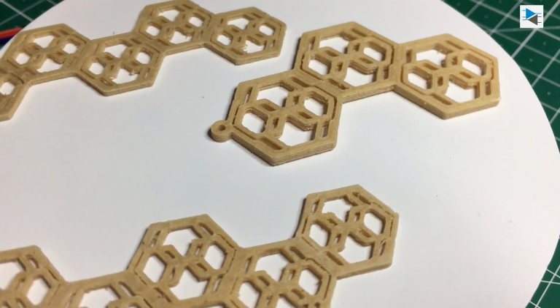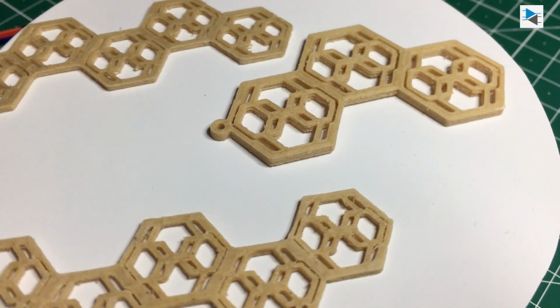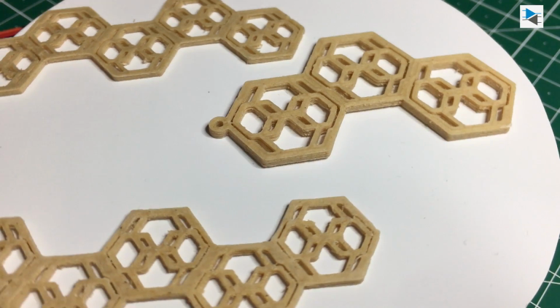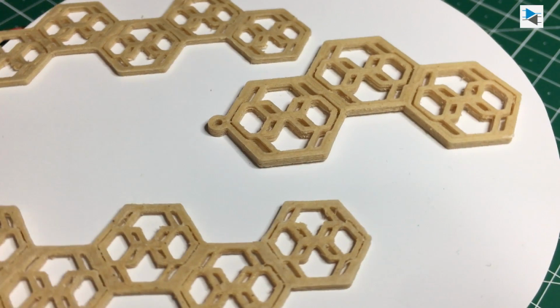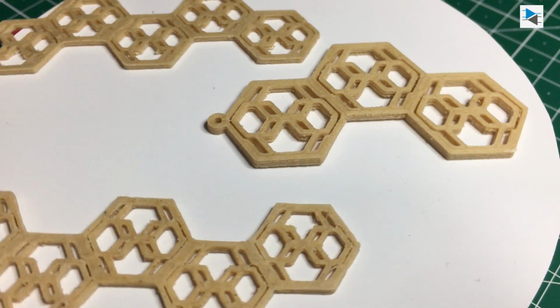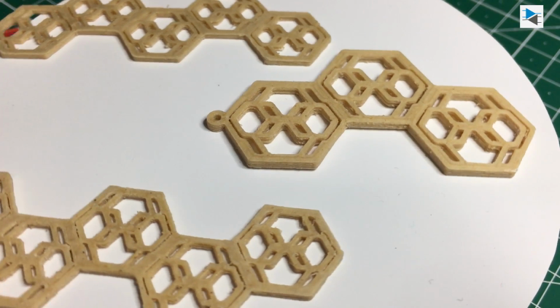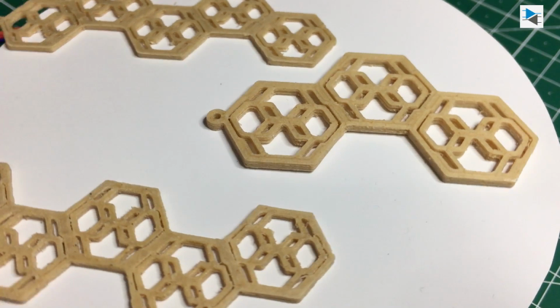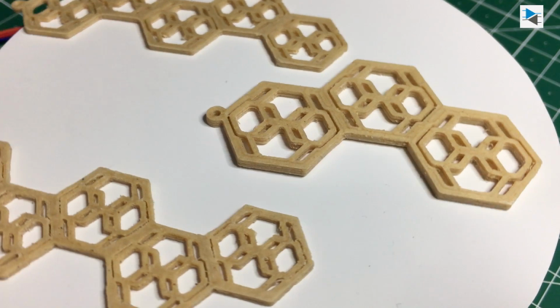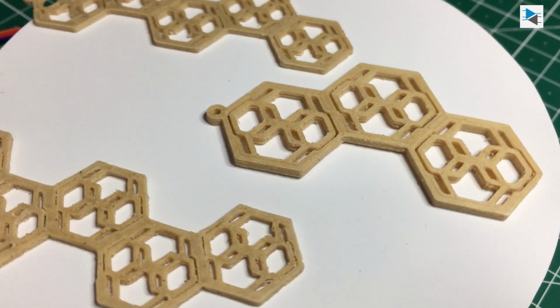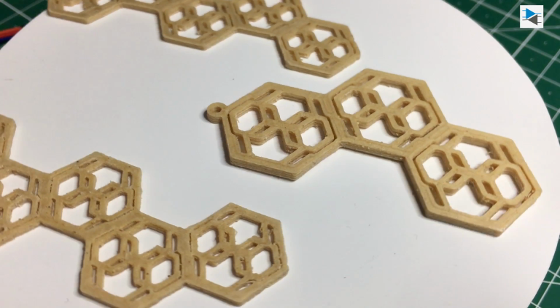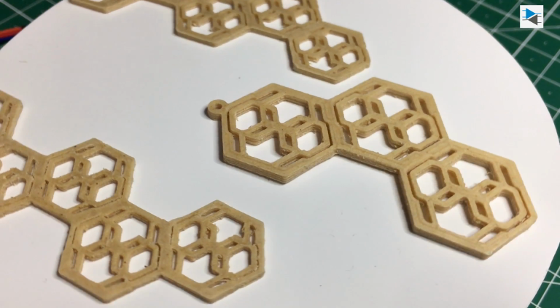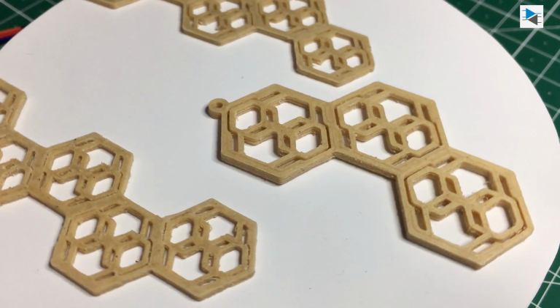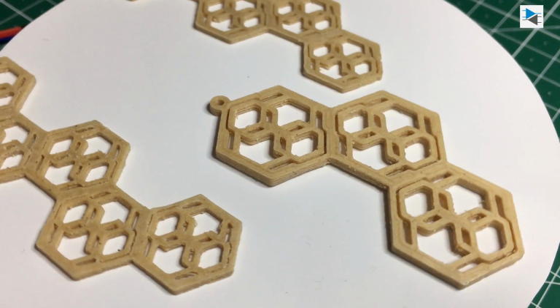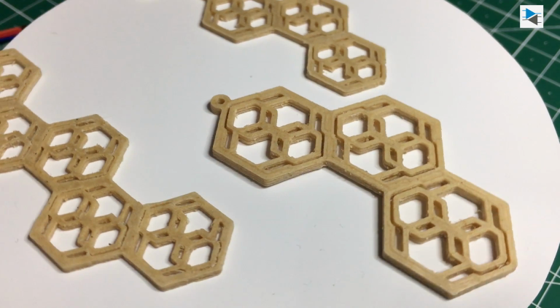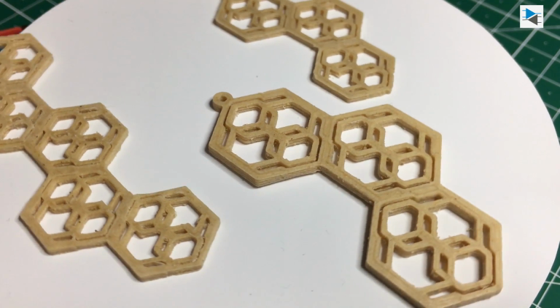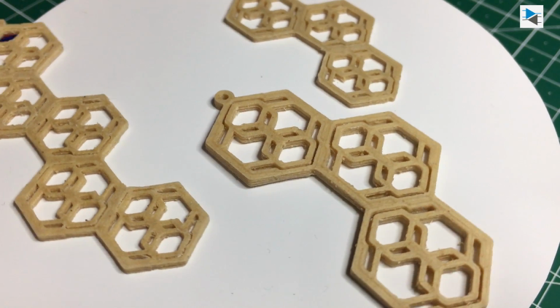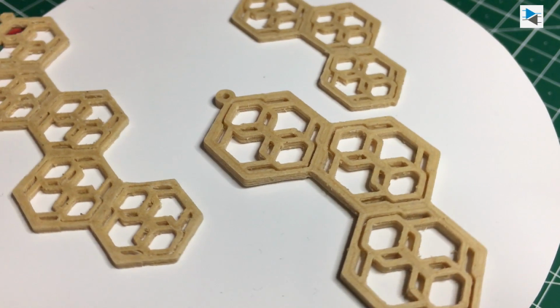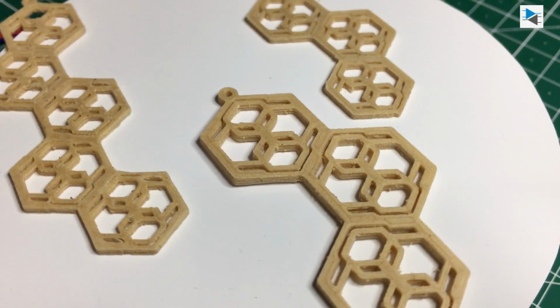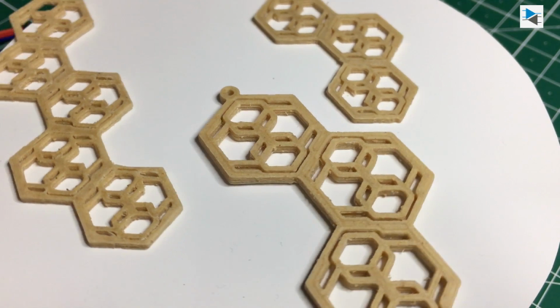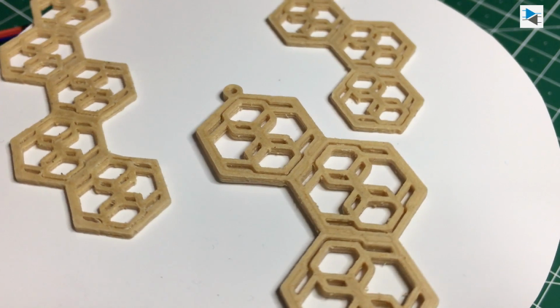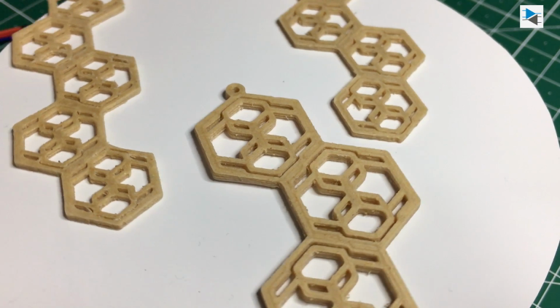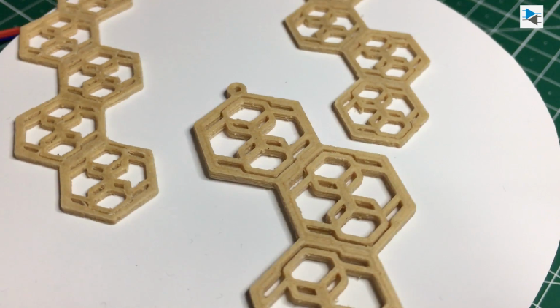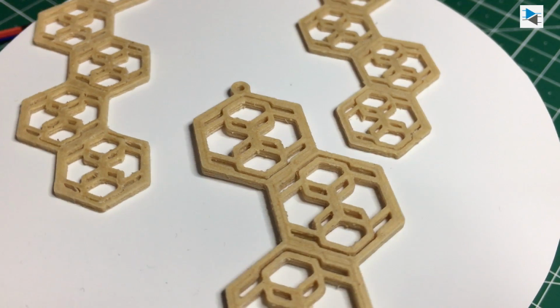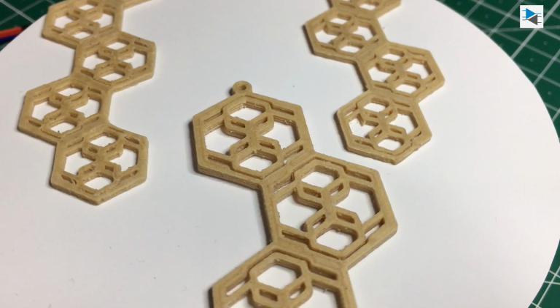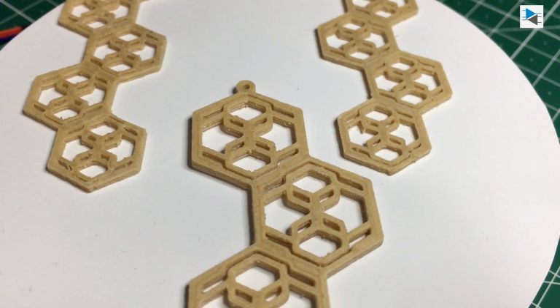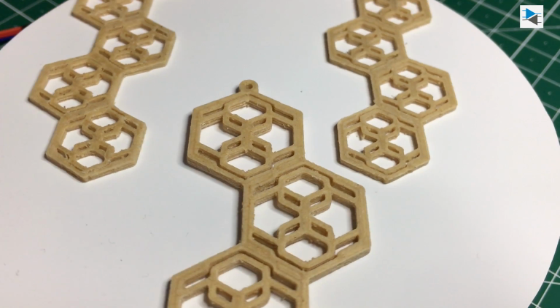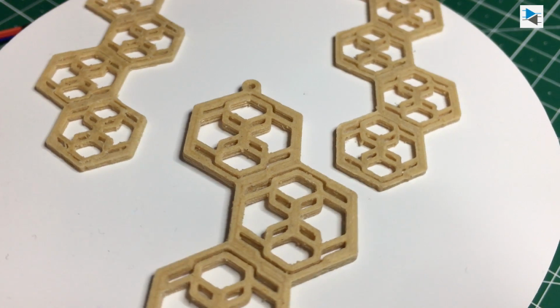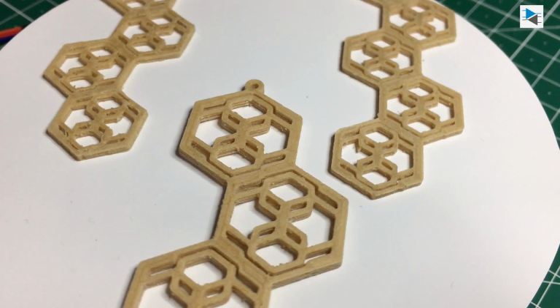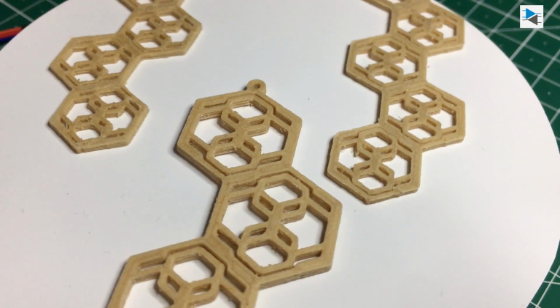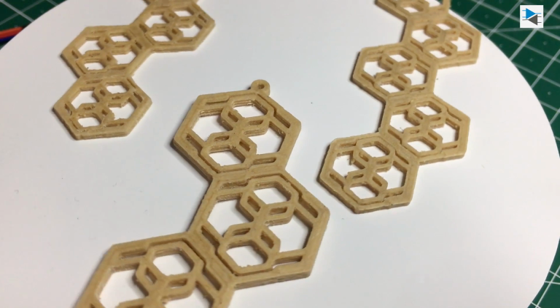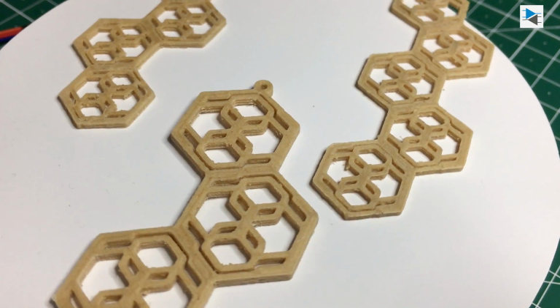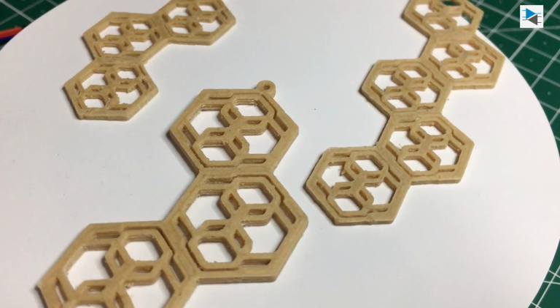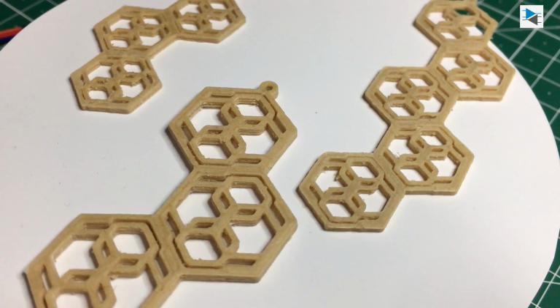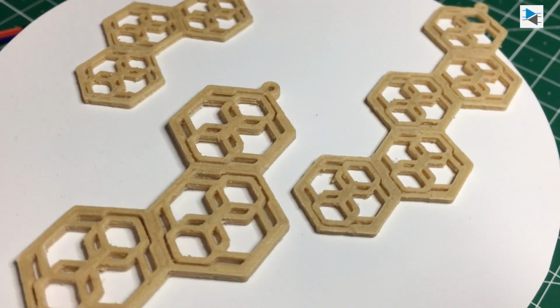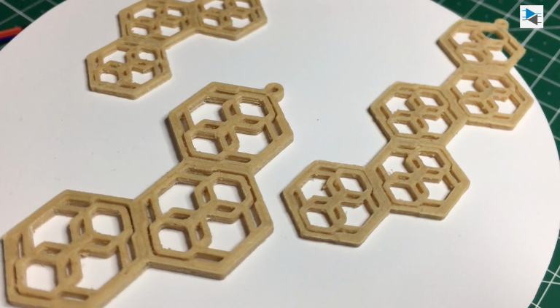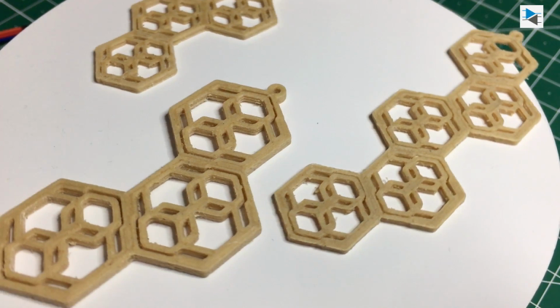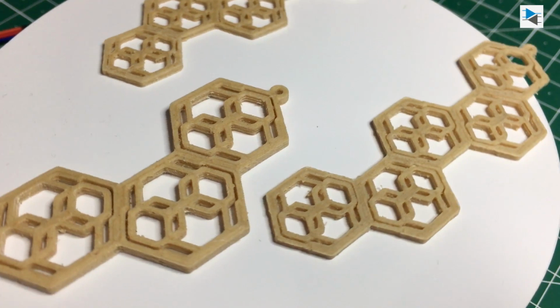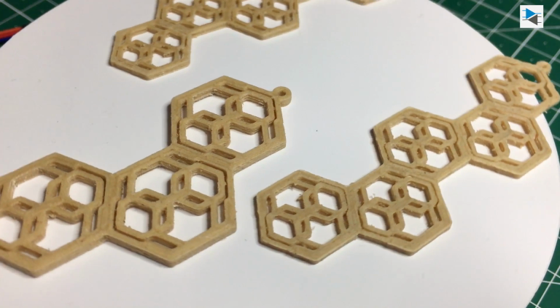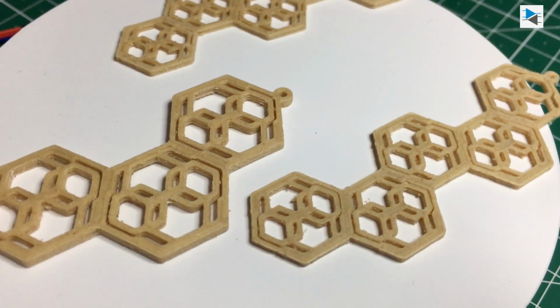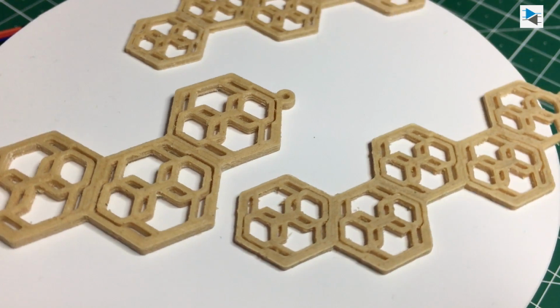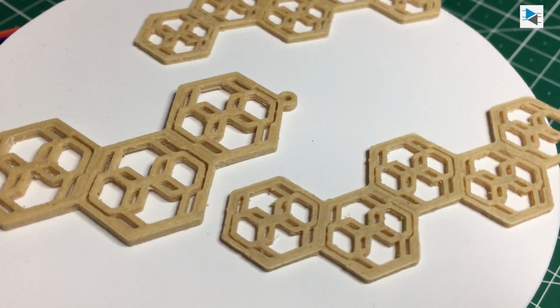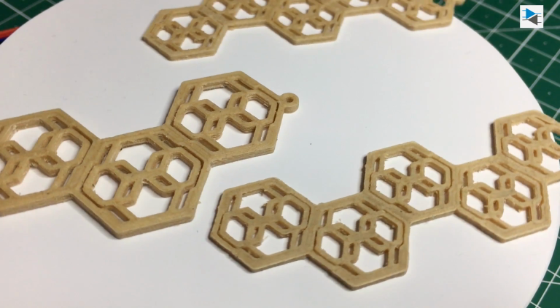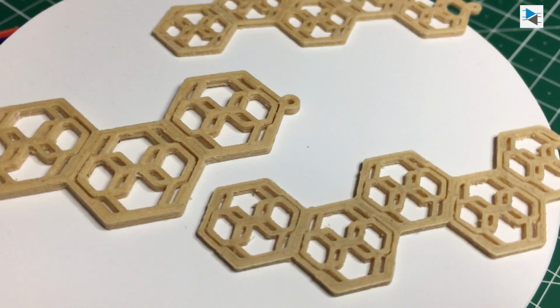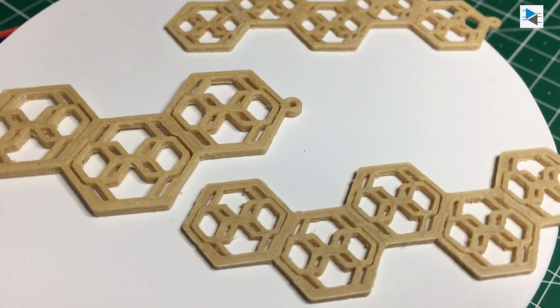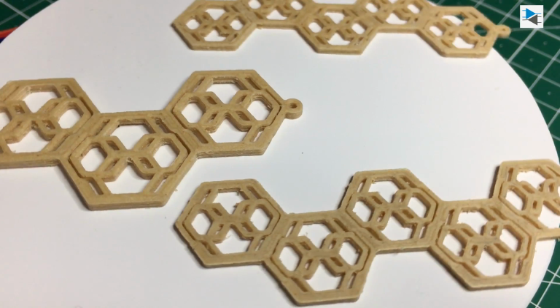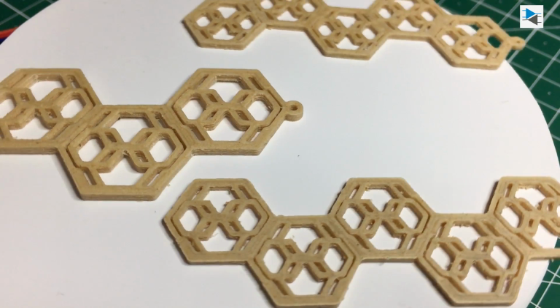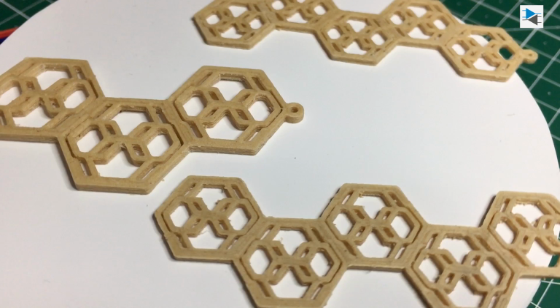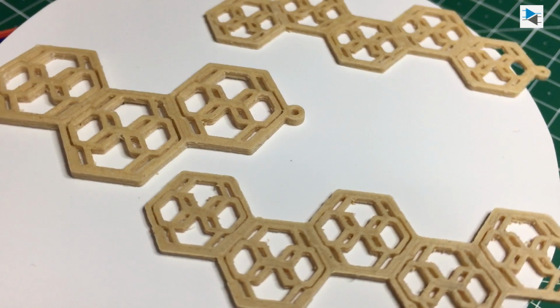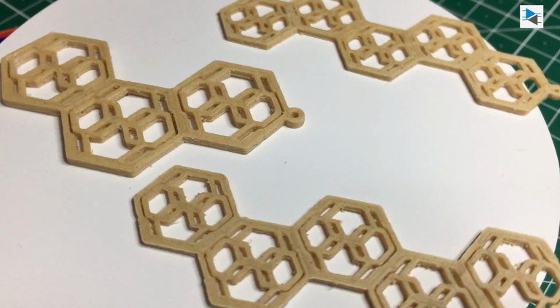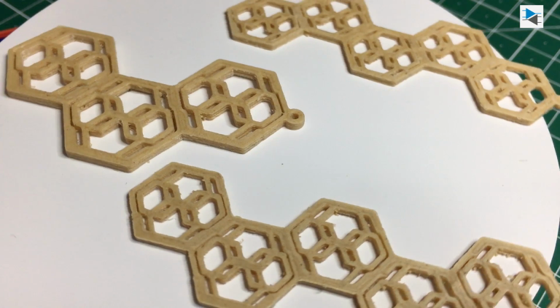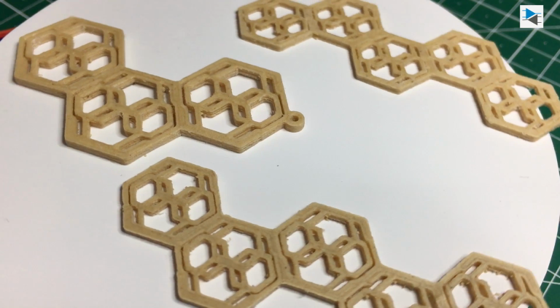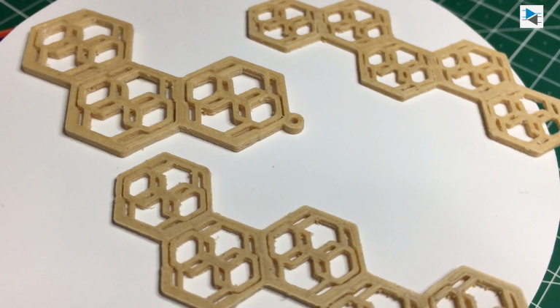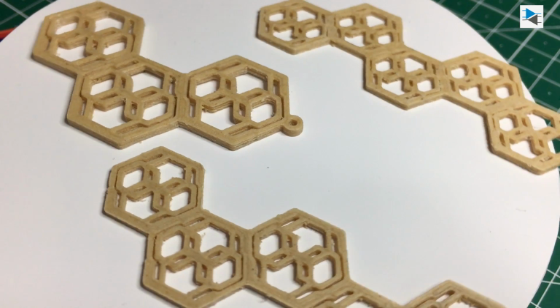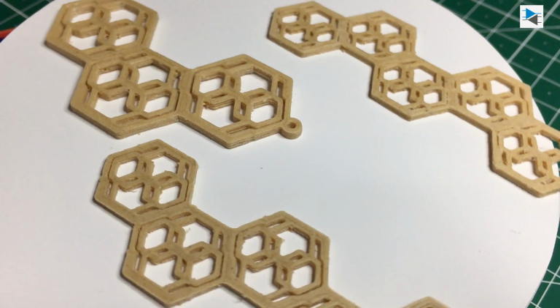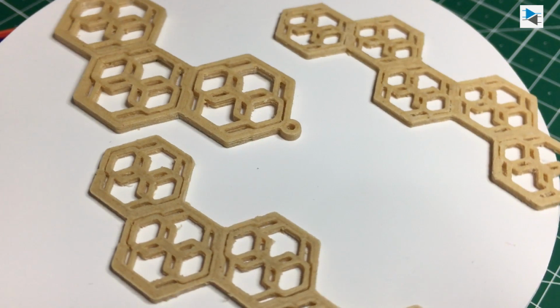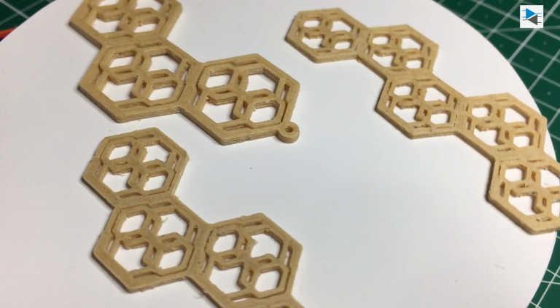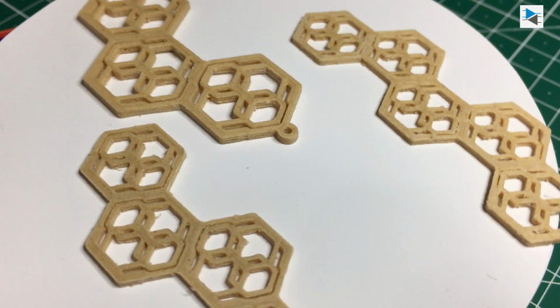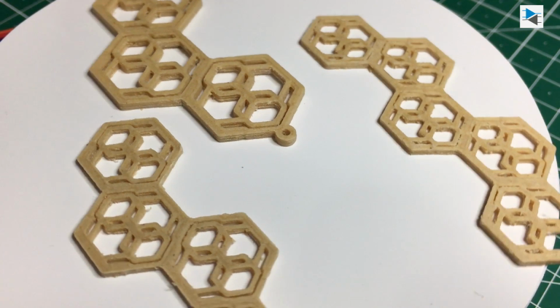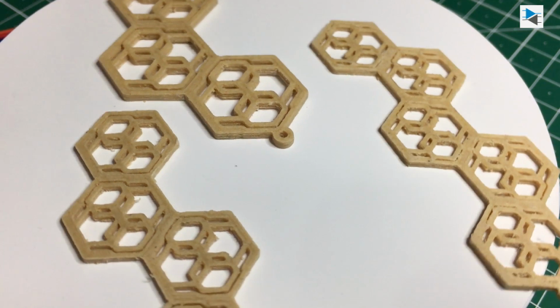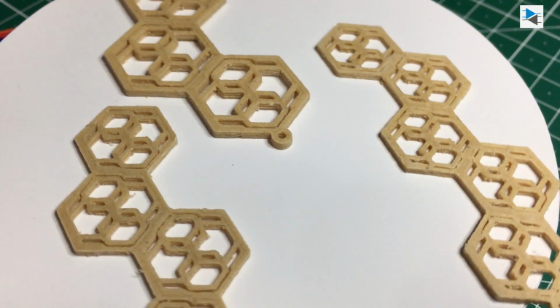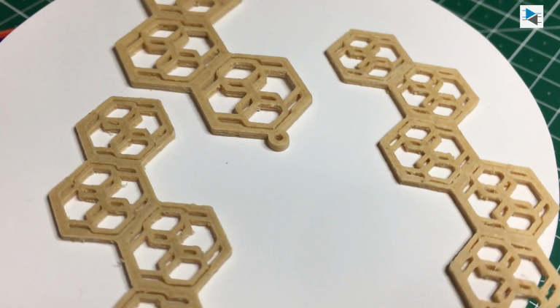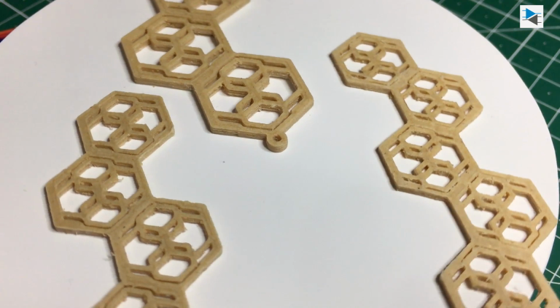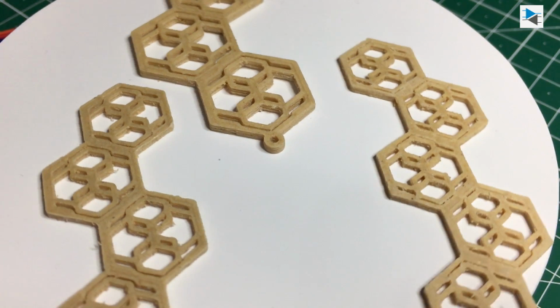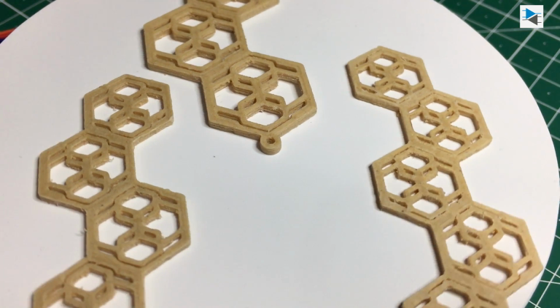The finished result looks okay, but due to the nature of Woodfill filament, the edges are not very well defined.